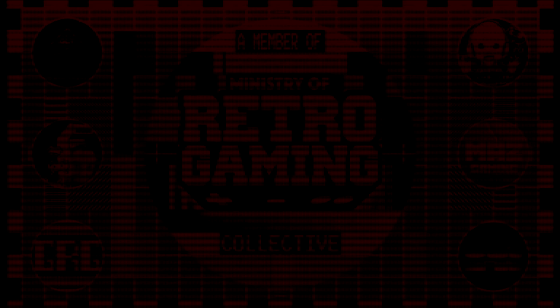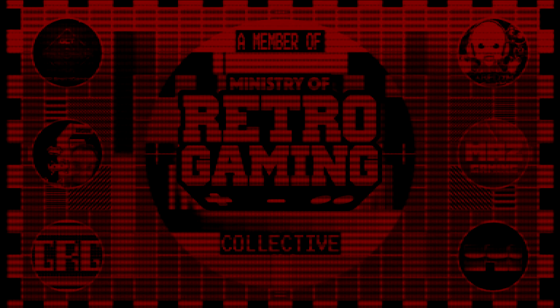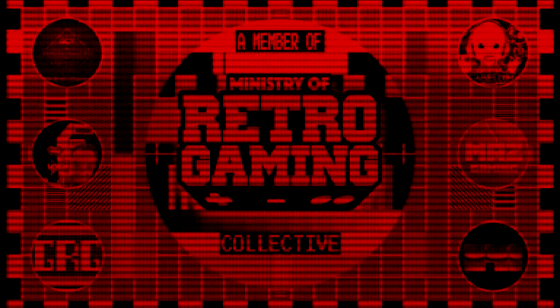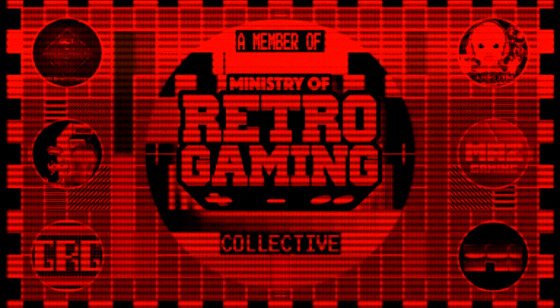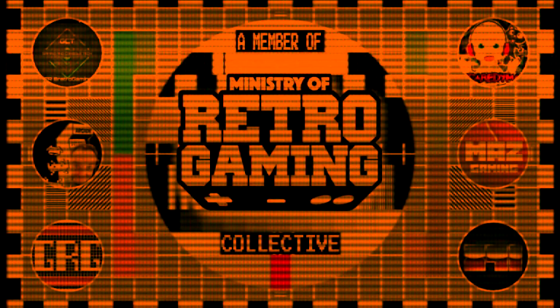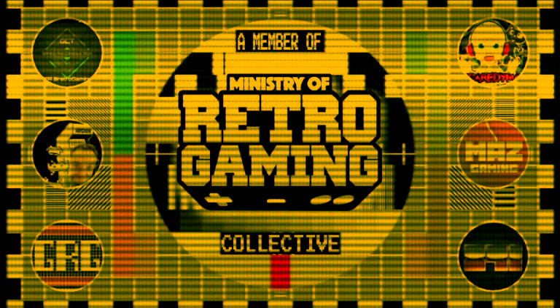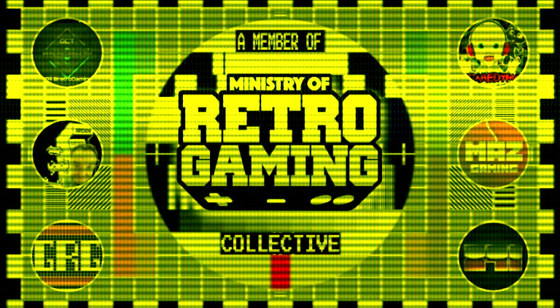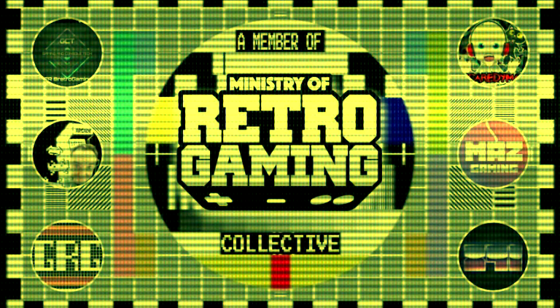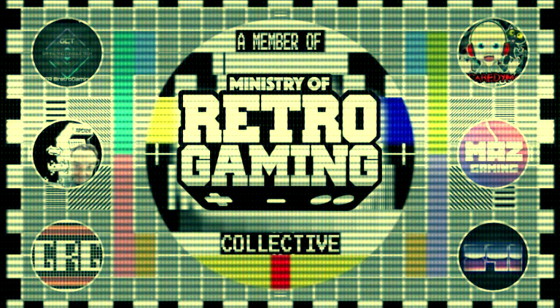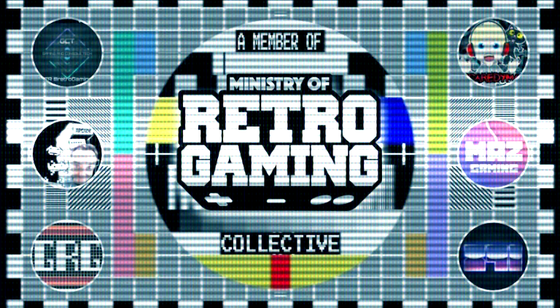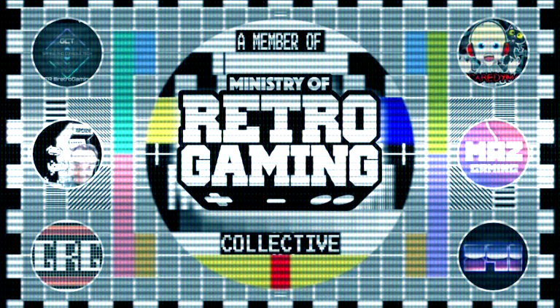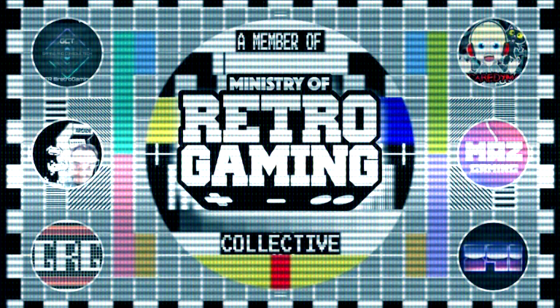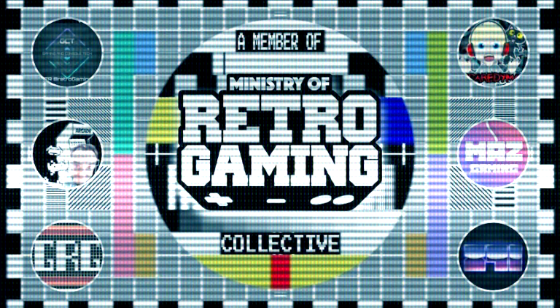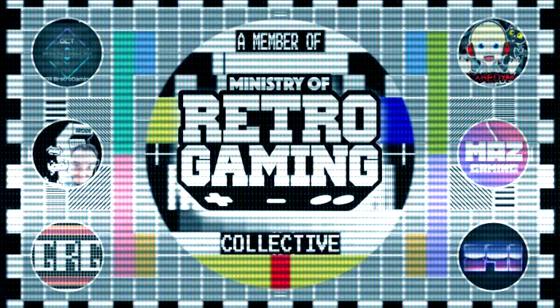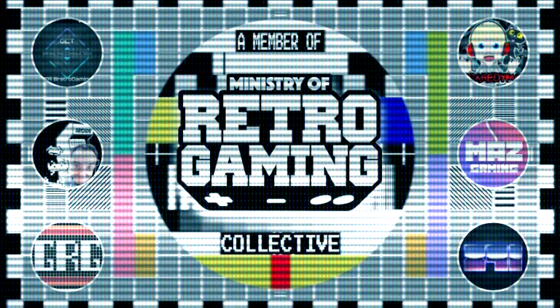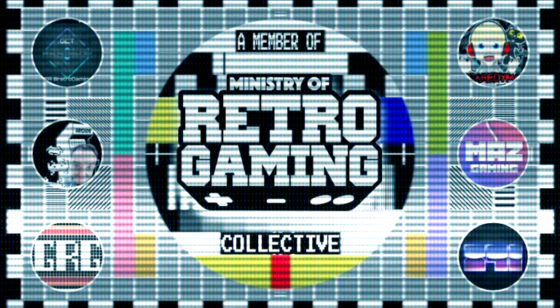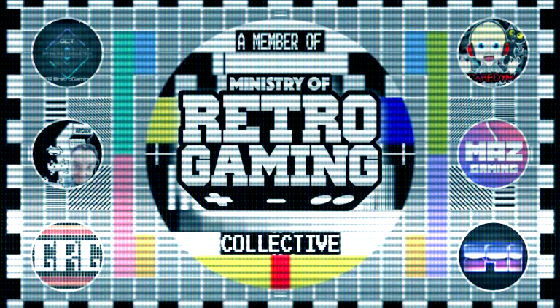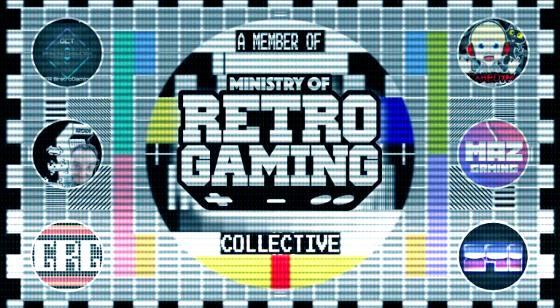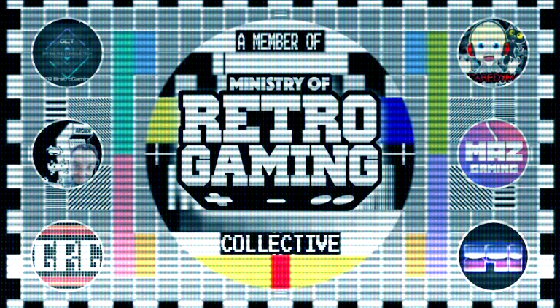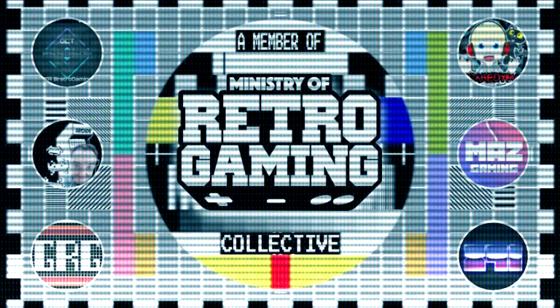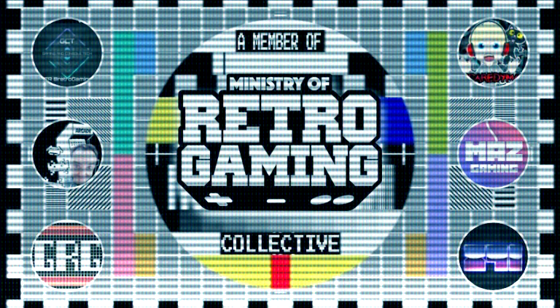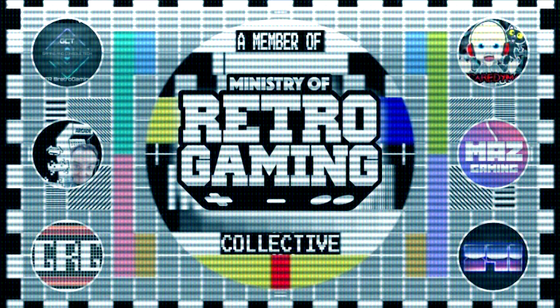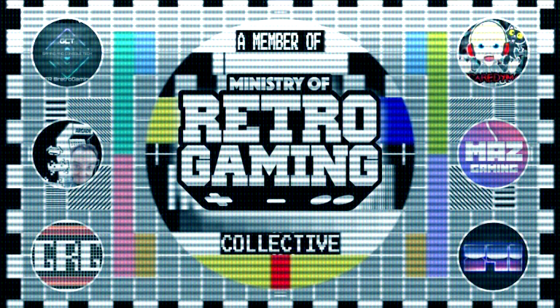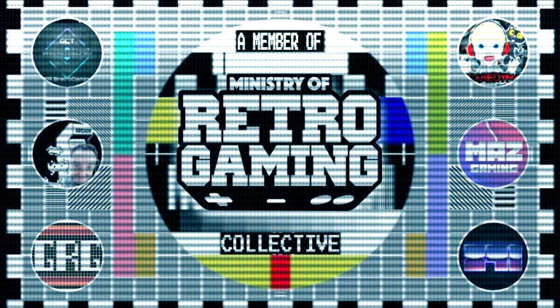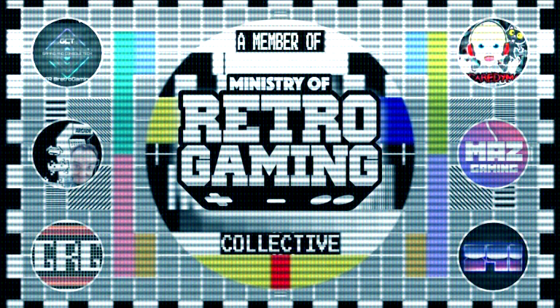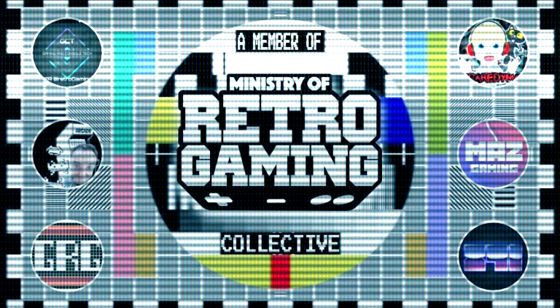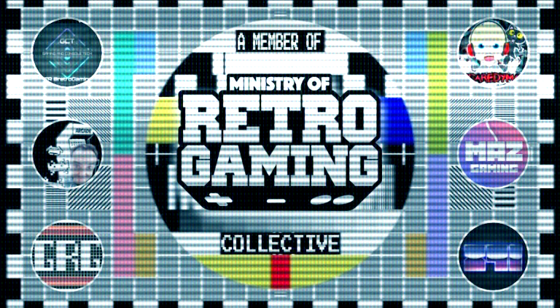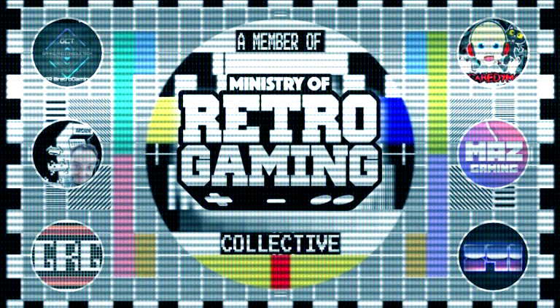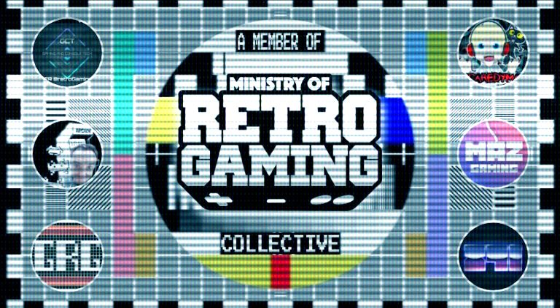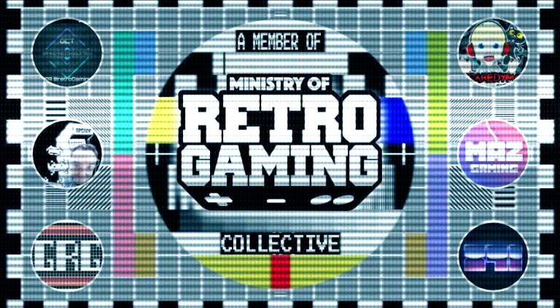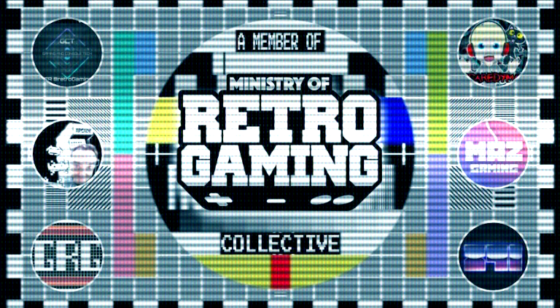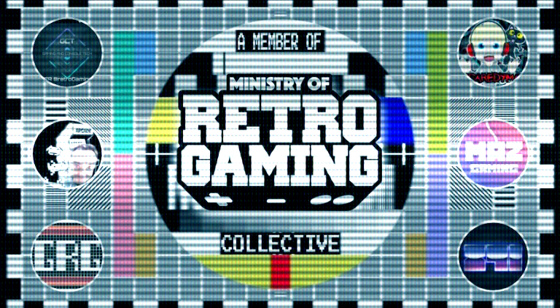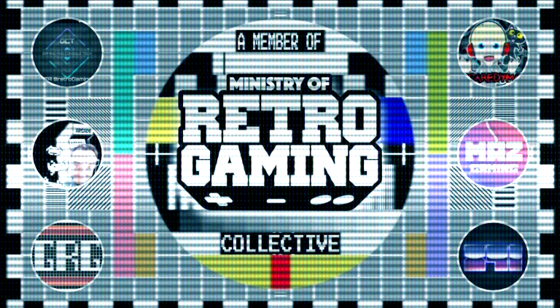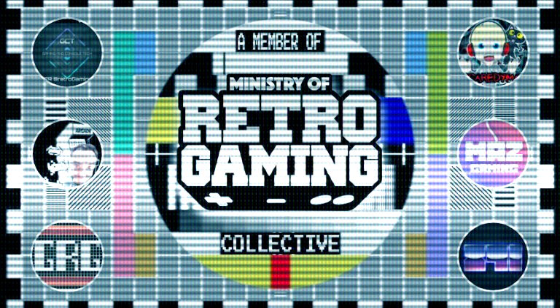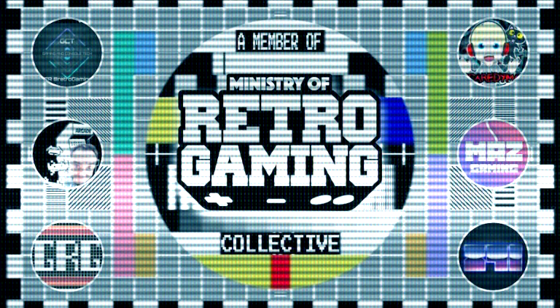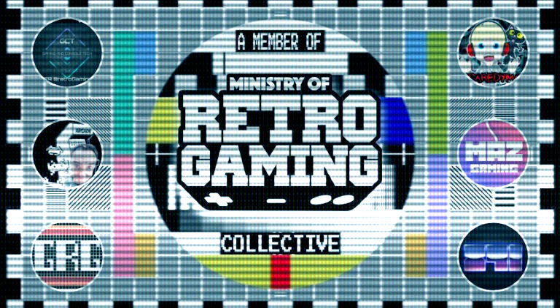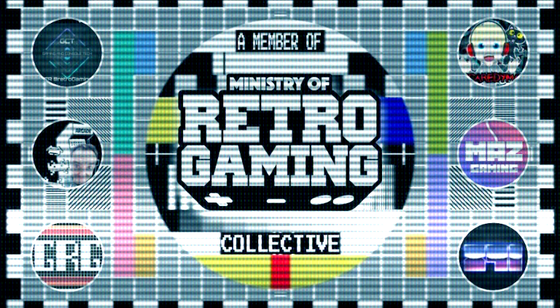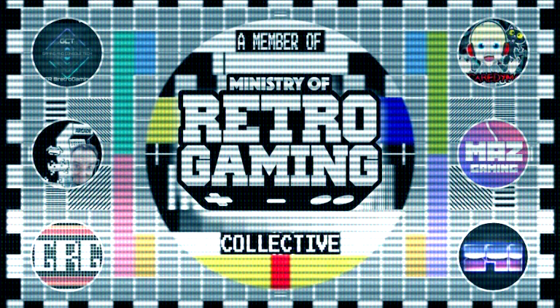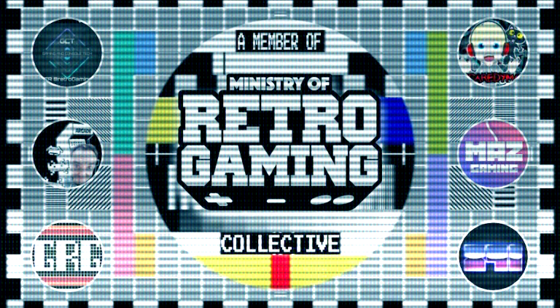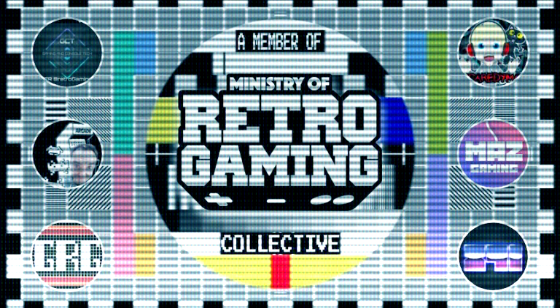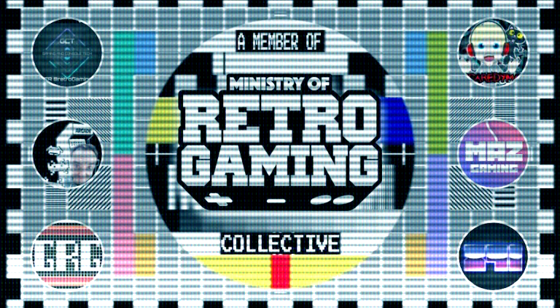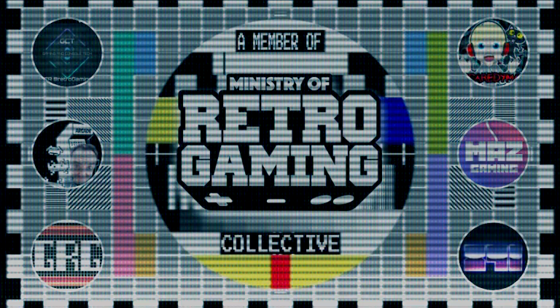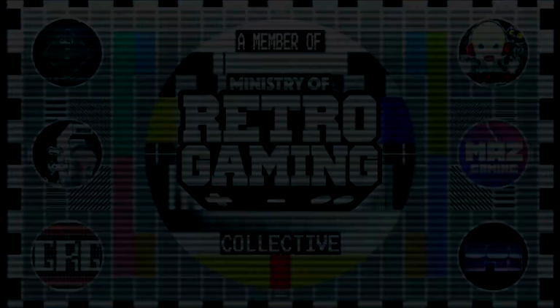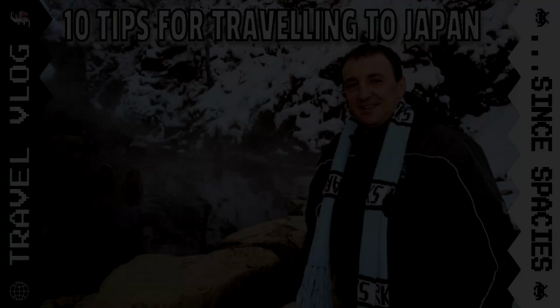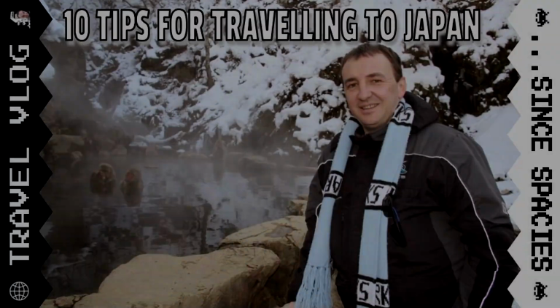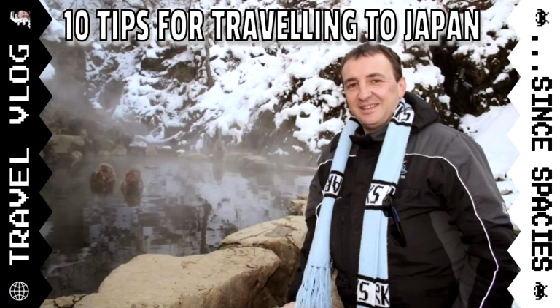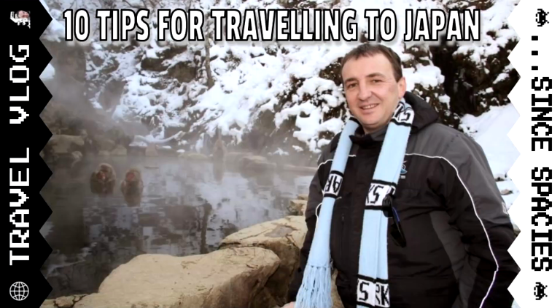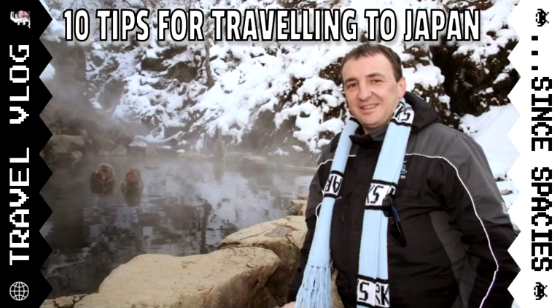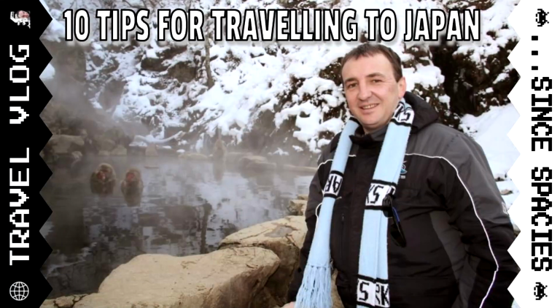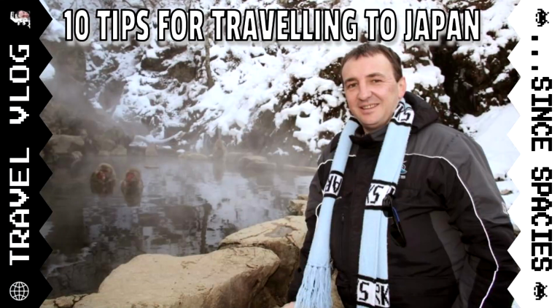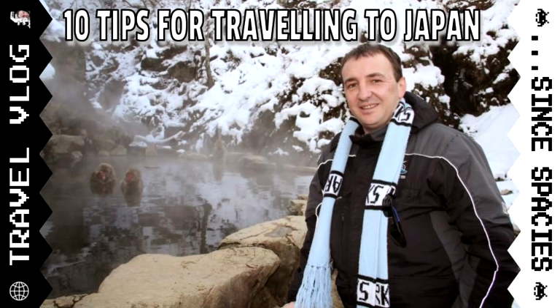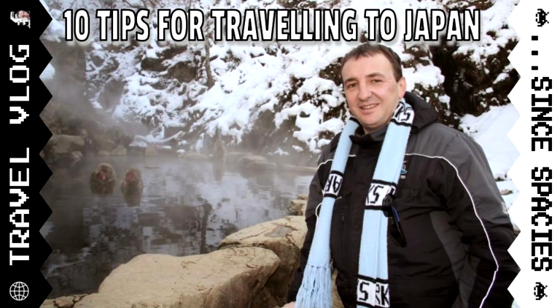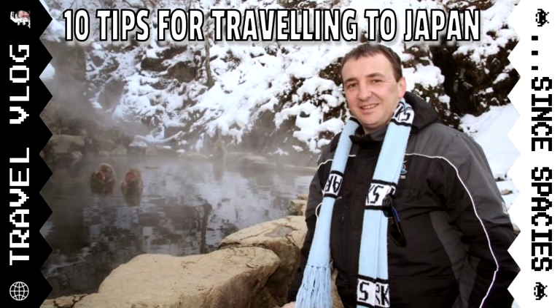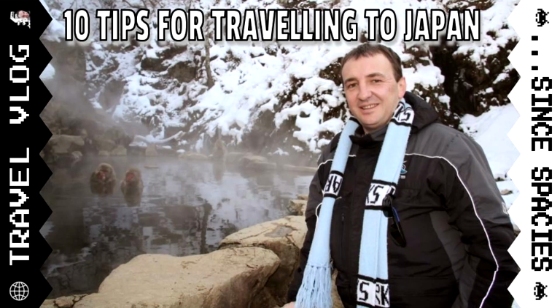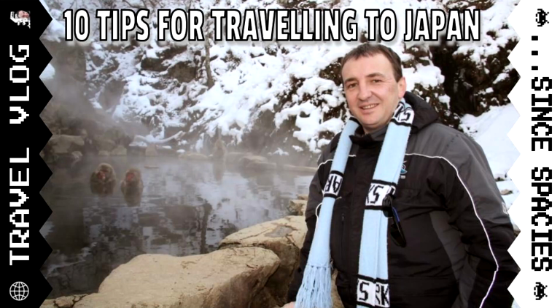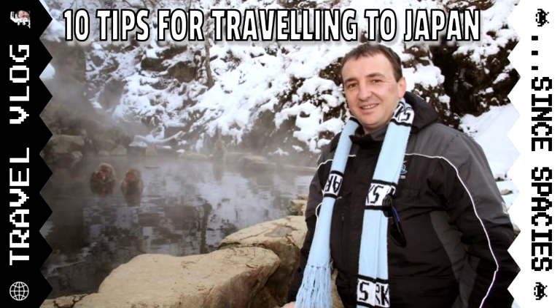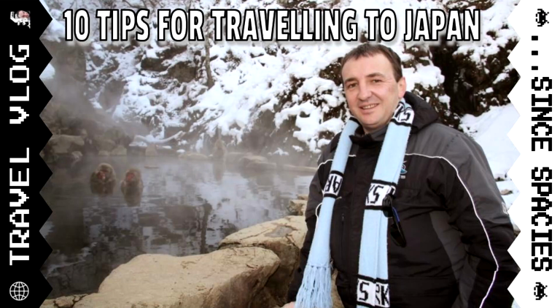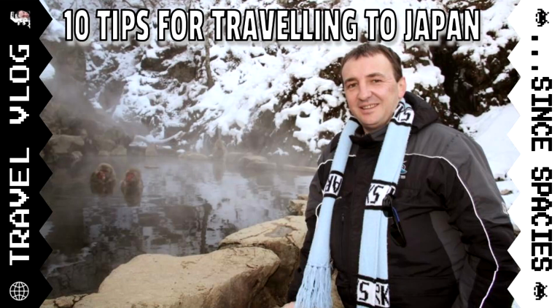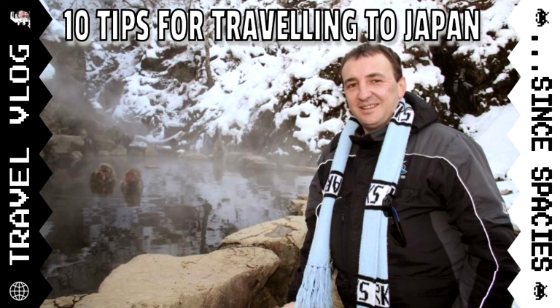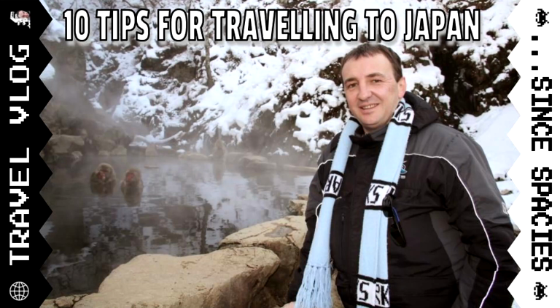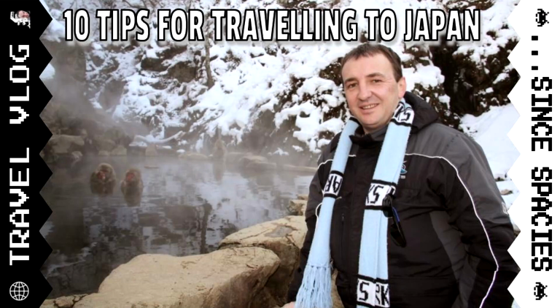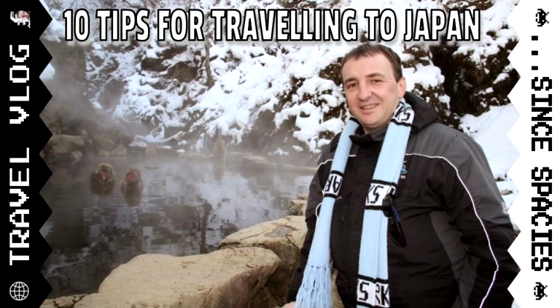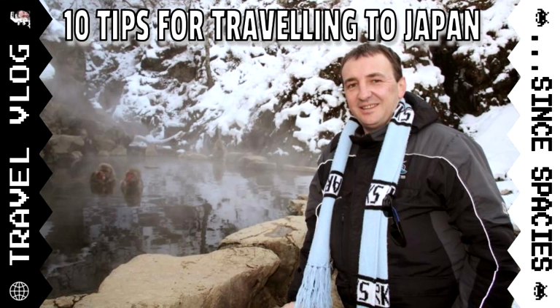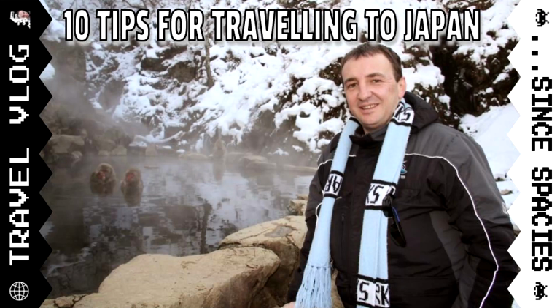Since Spaces is now a member of the Ministry of Retro Gaming. 10 tips for travelling to Japan.